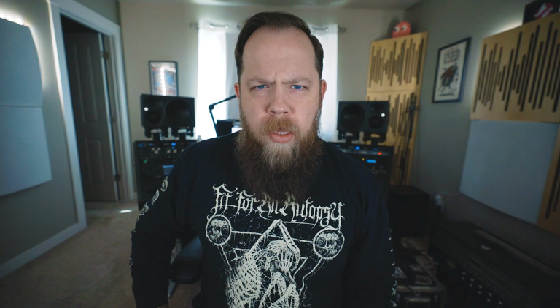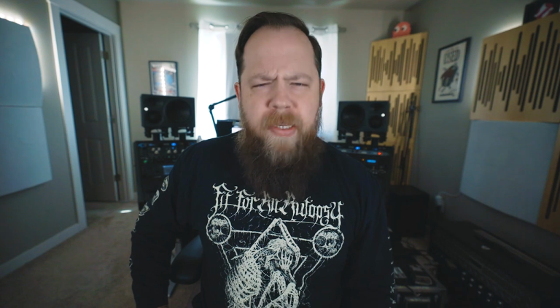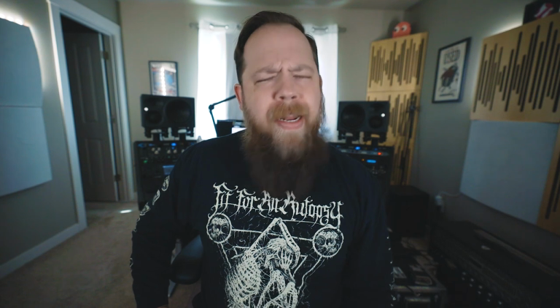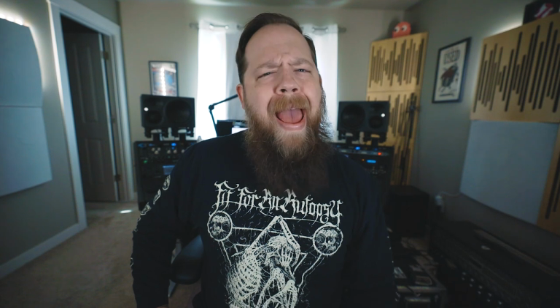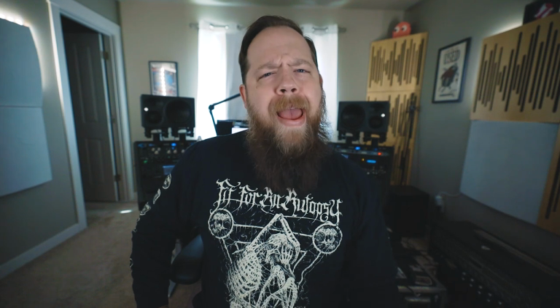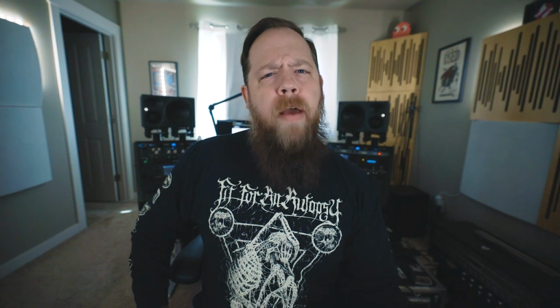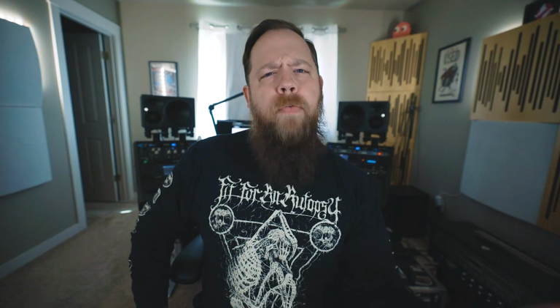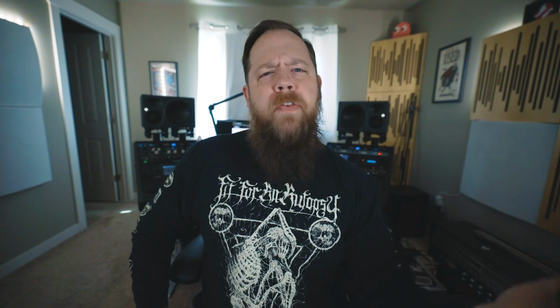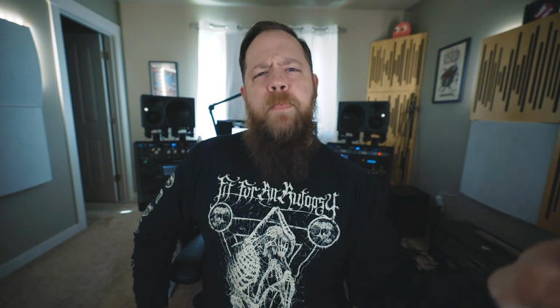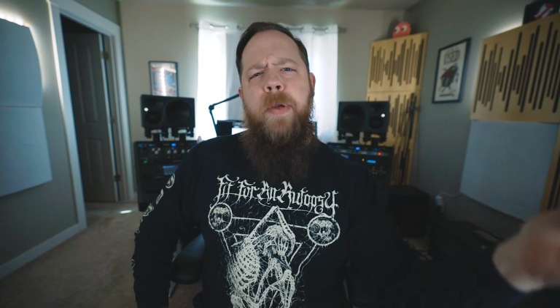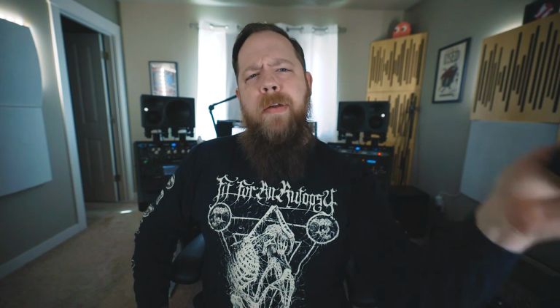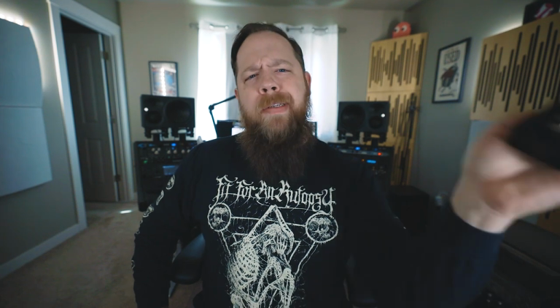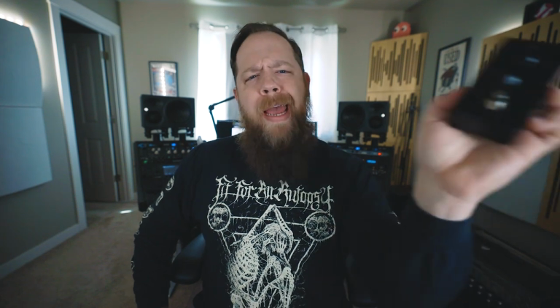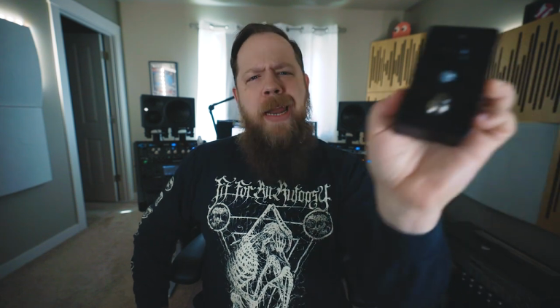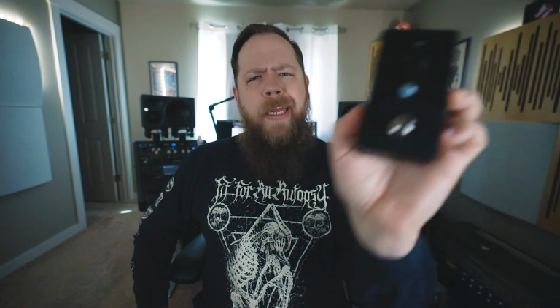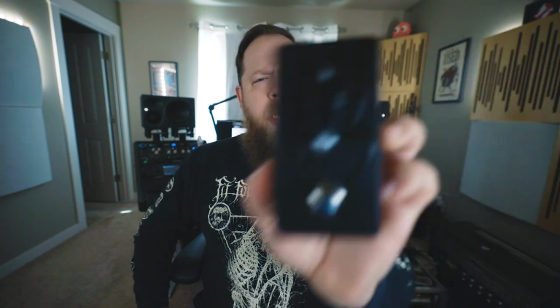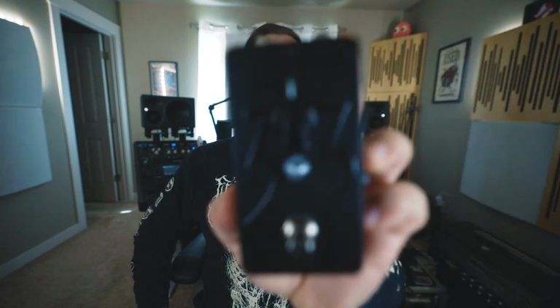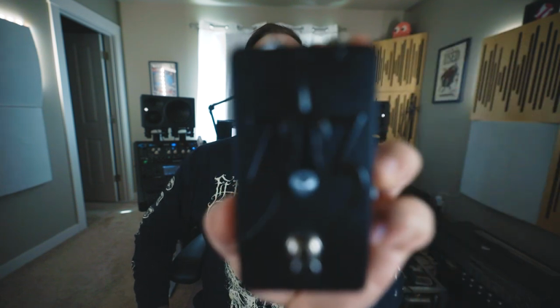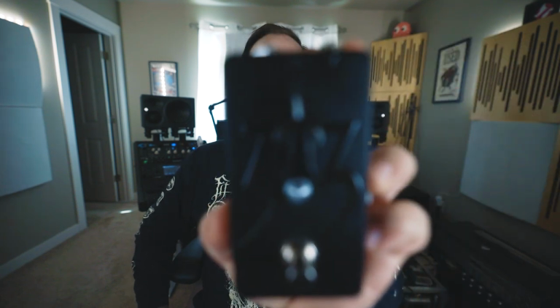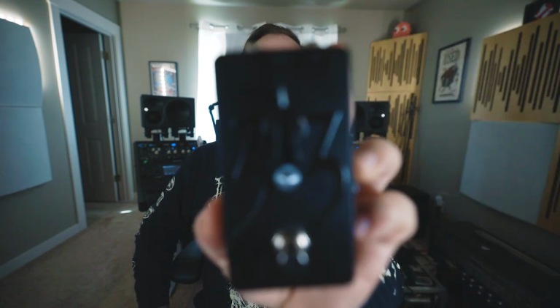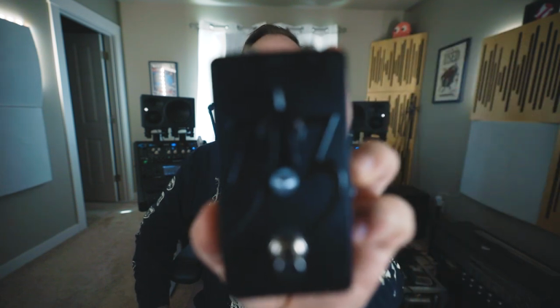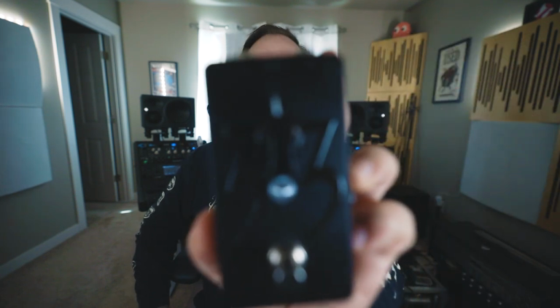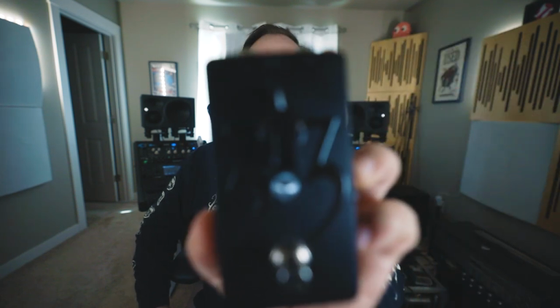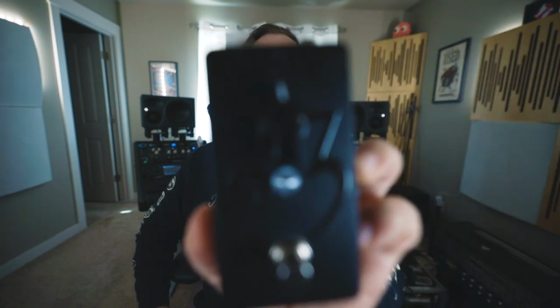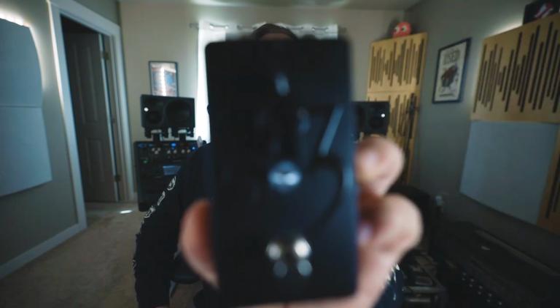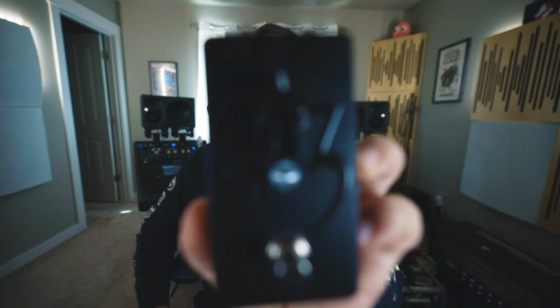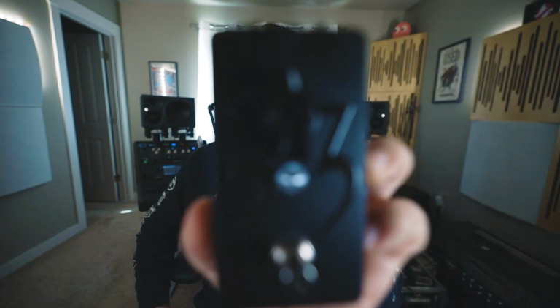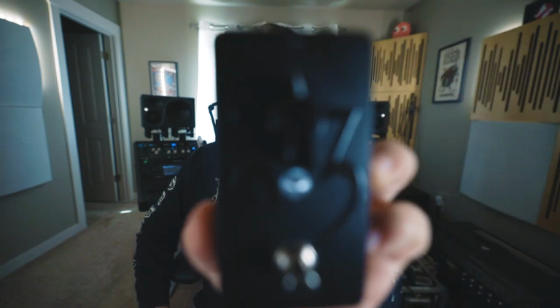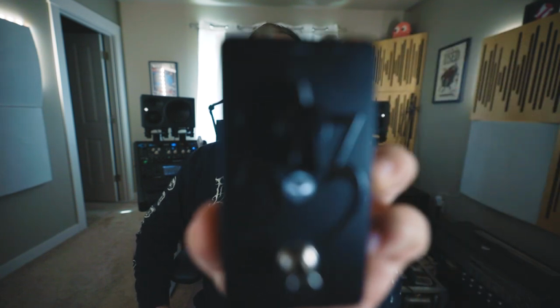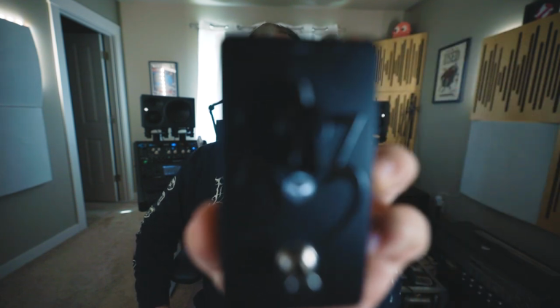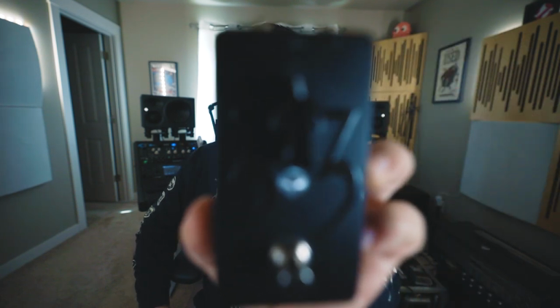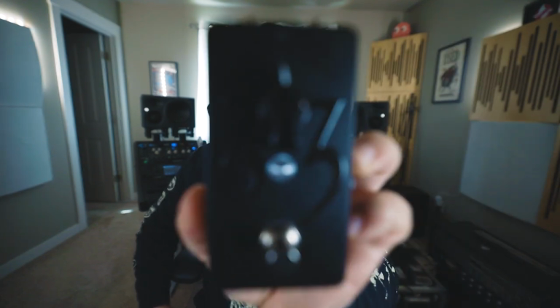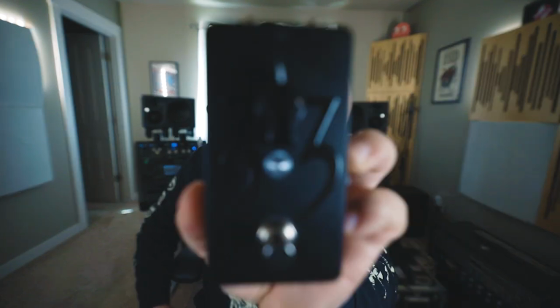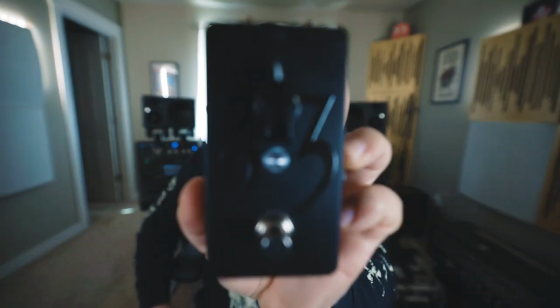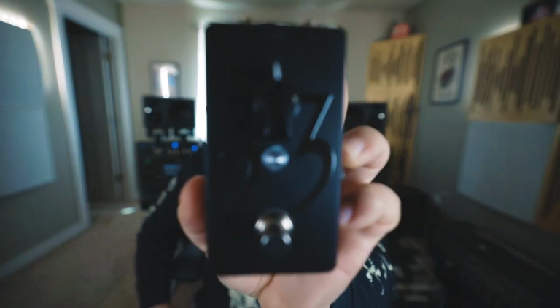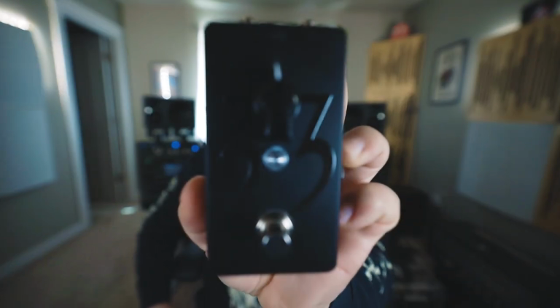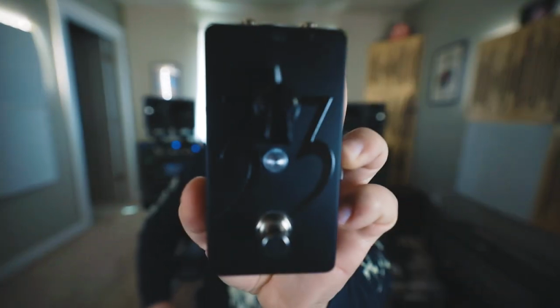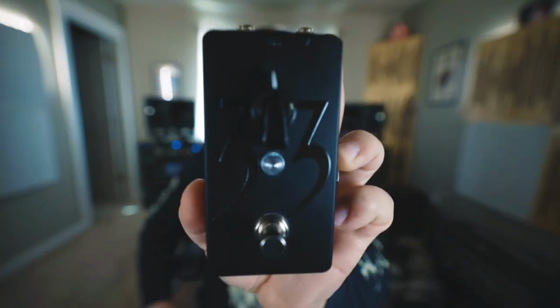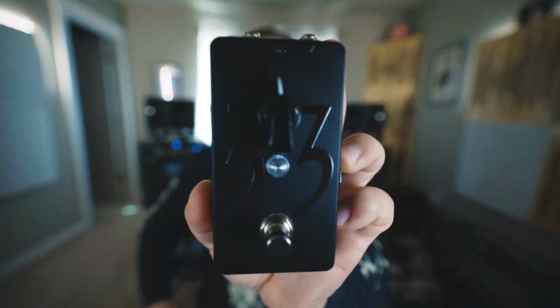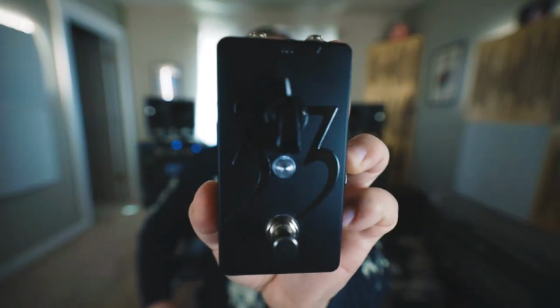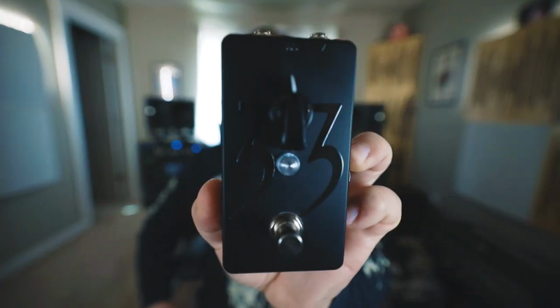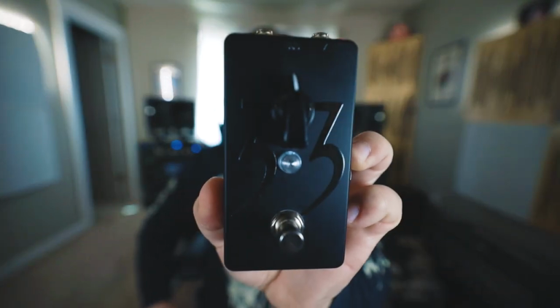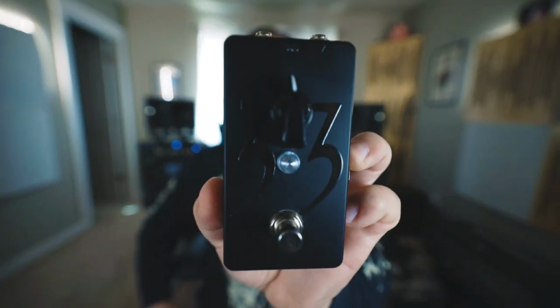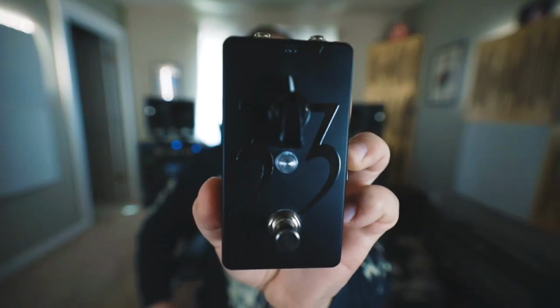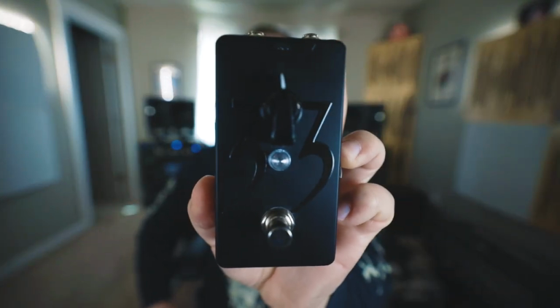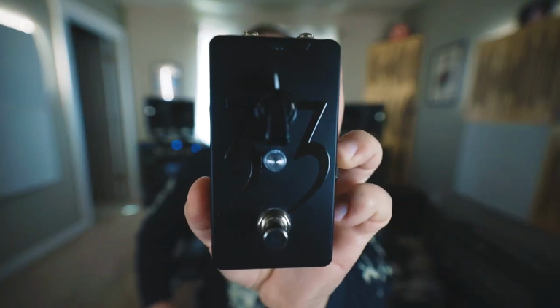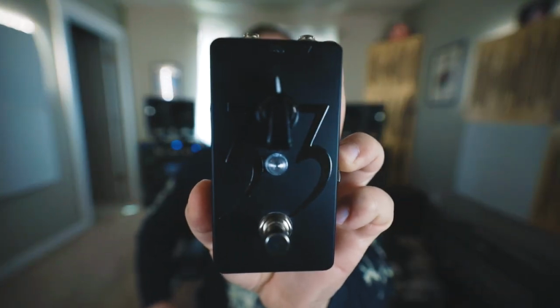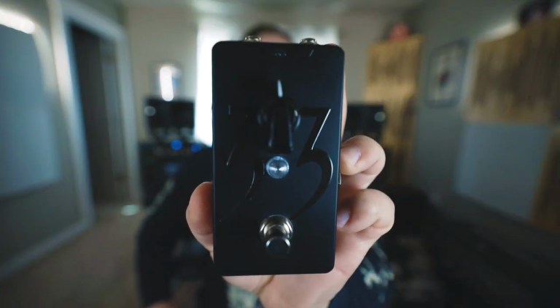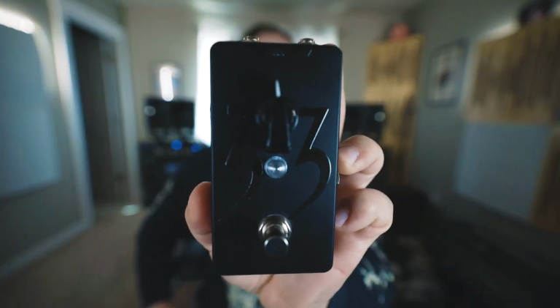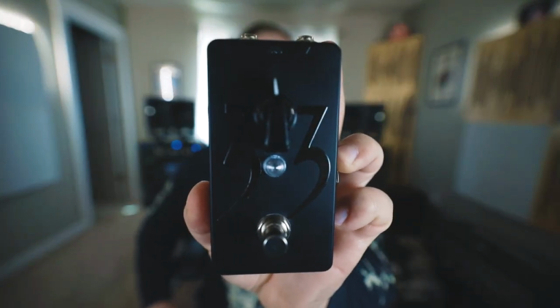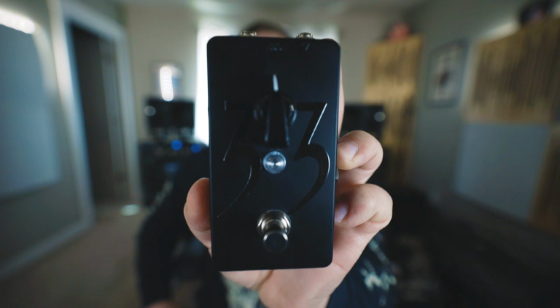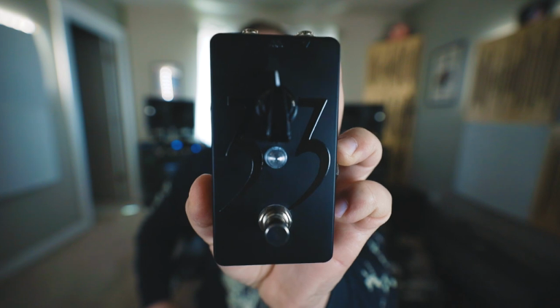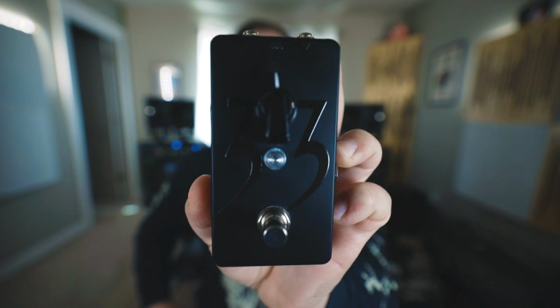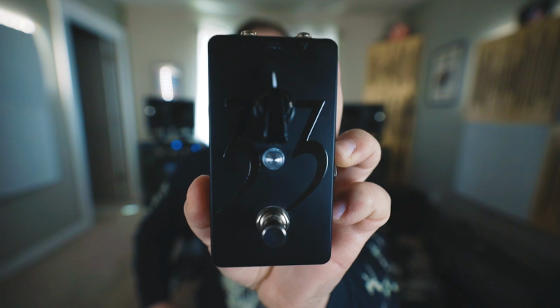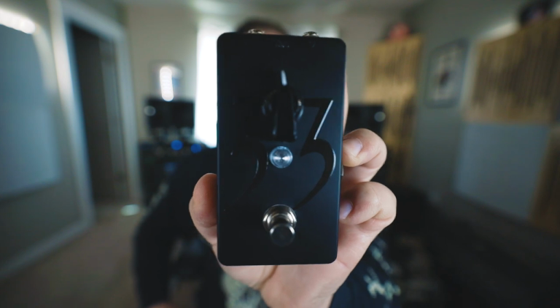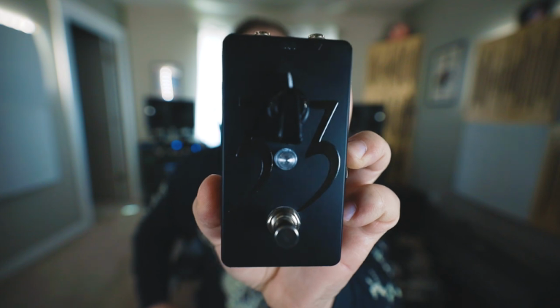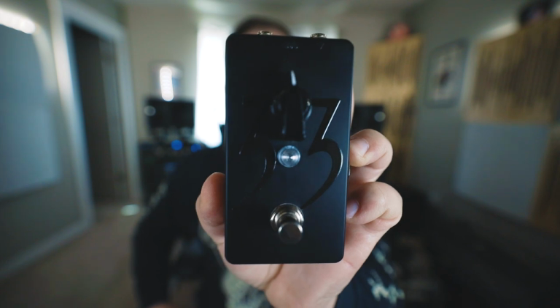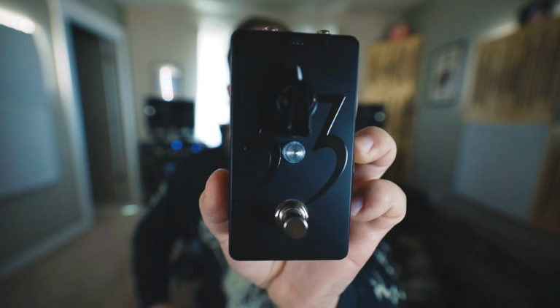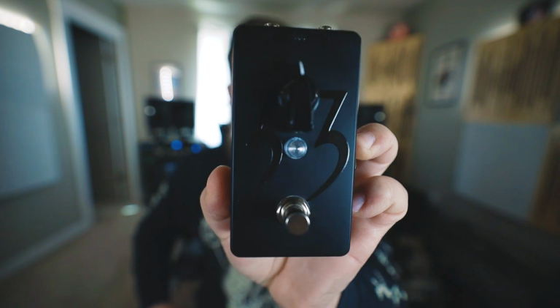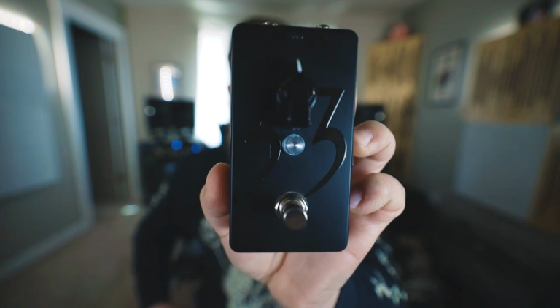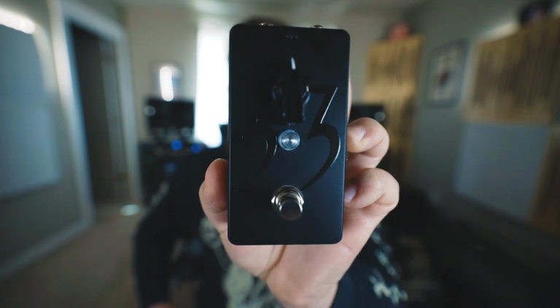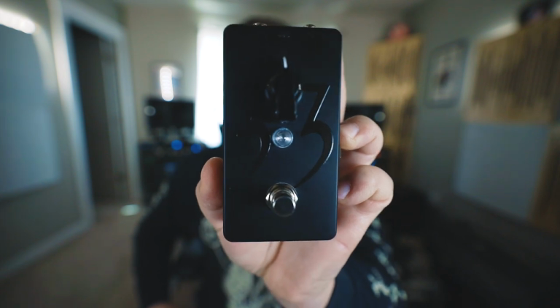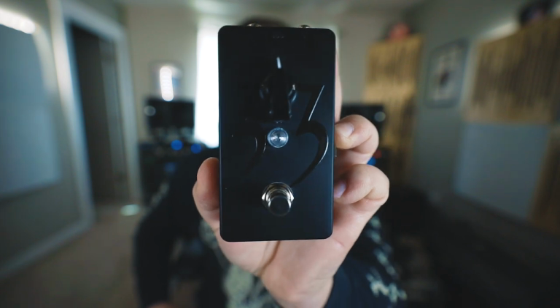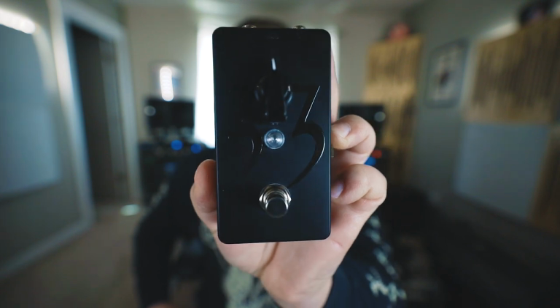Today on Riff Spears and Gear, we check out the Frederick Thornendahl Signature 33 pedal from Fortin.